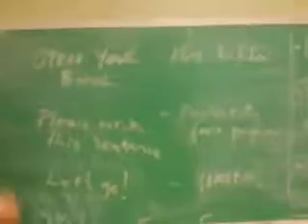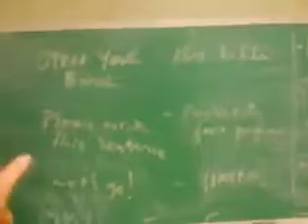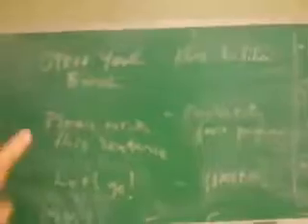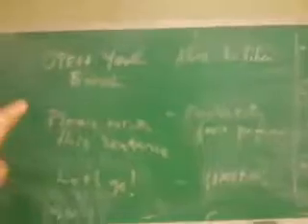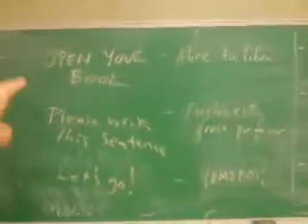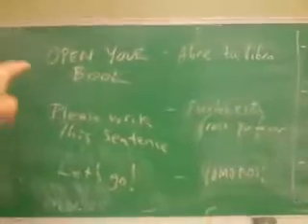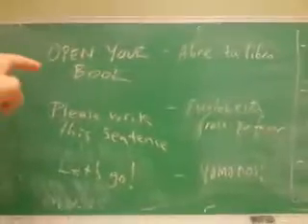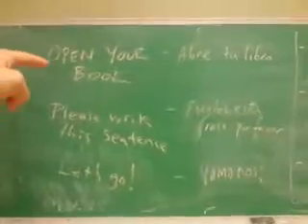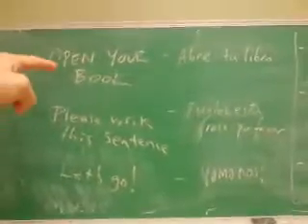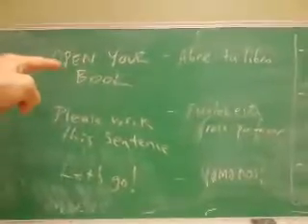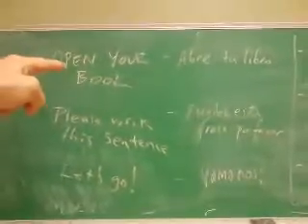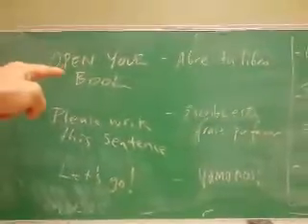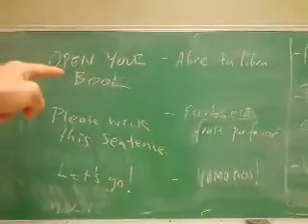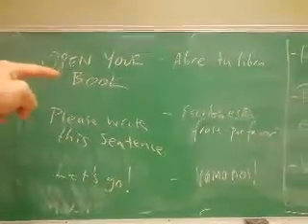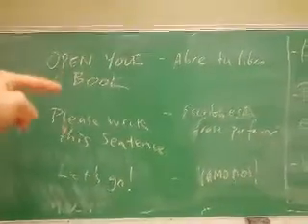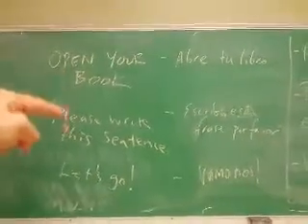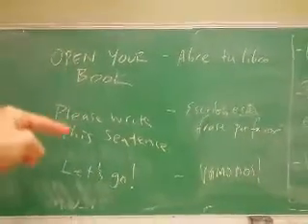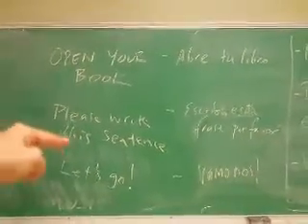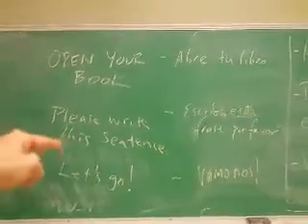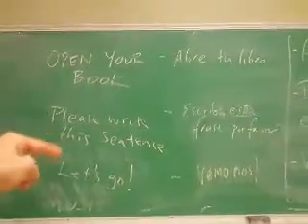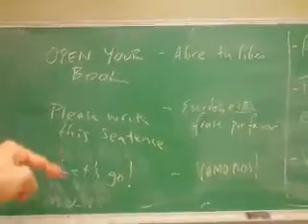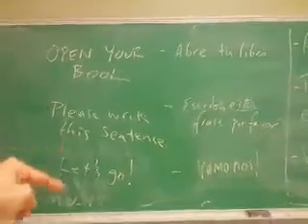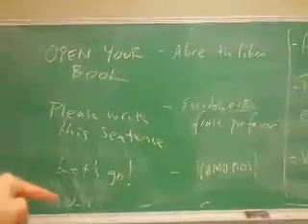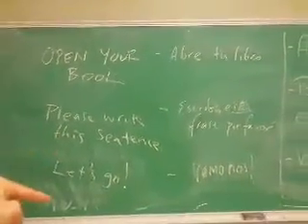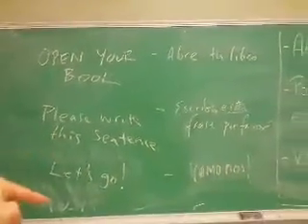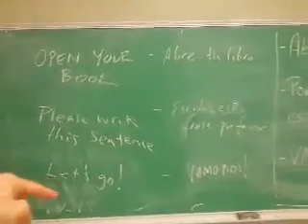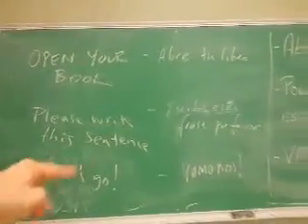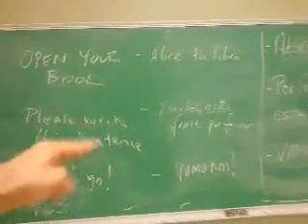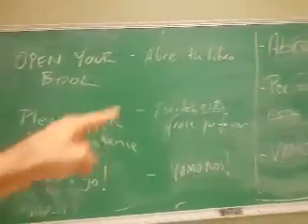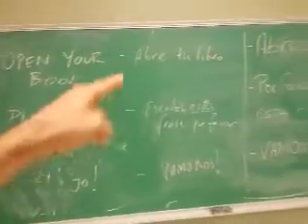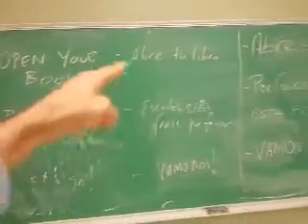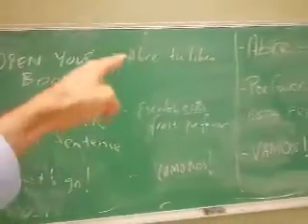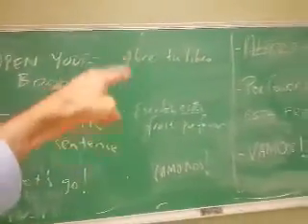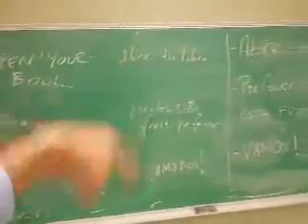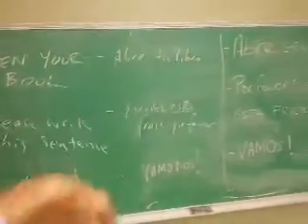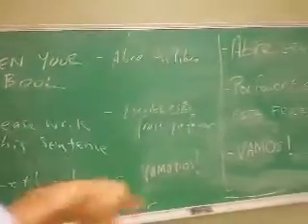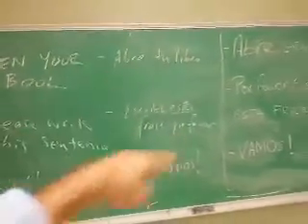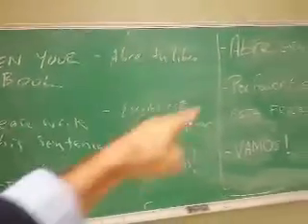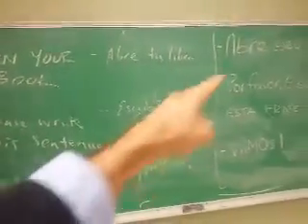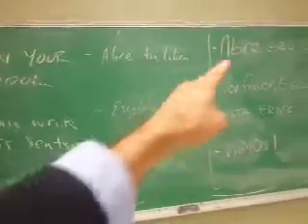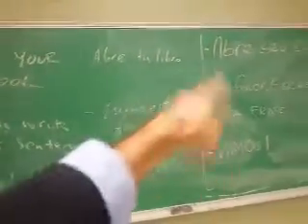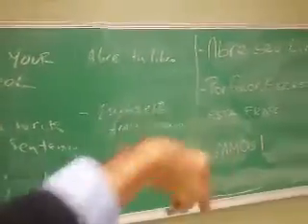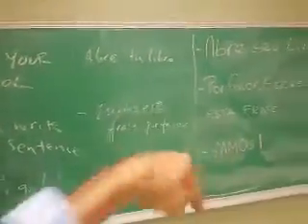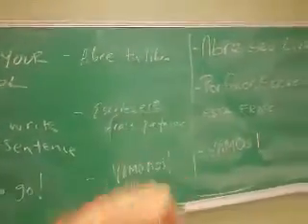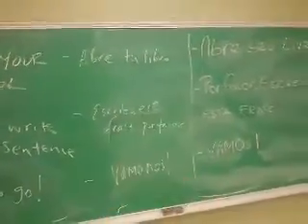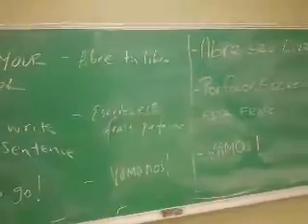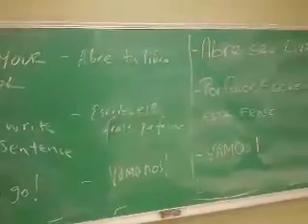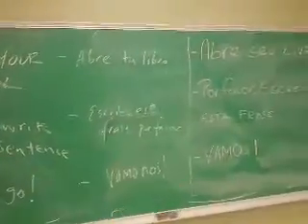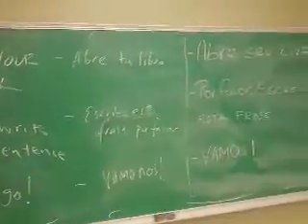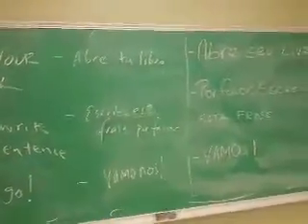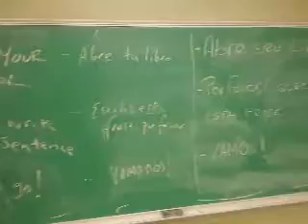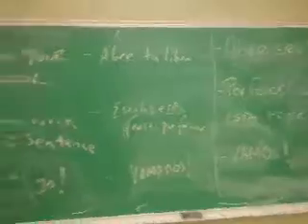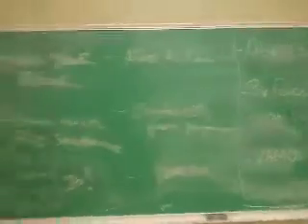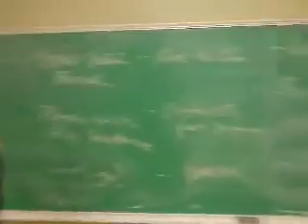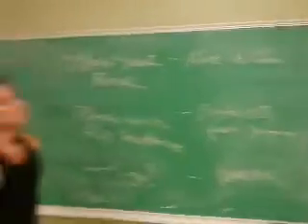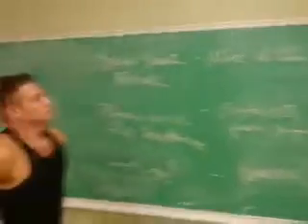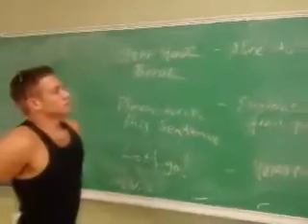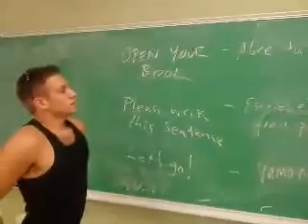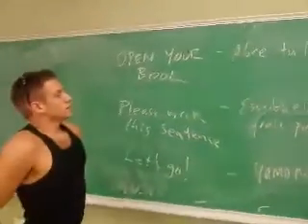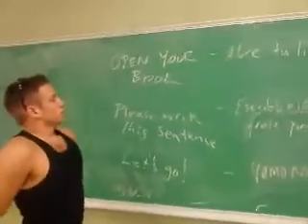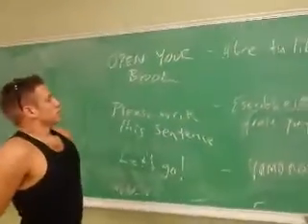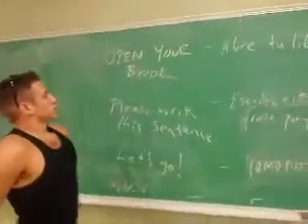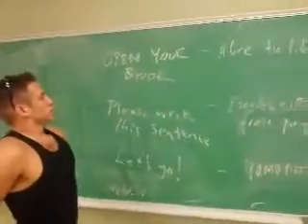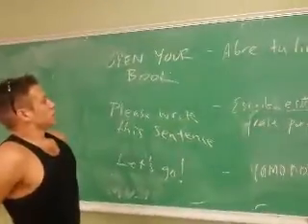Okay, now here are three phrases that we're going to learn in Spanish and Portuguese. Go!